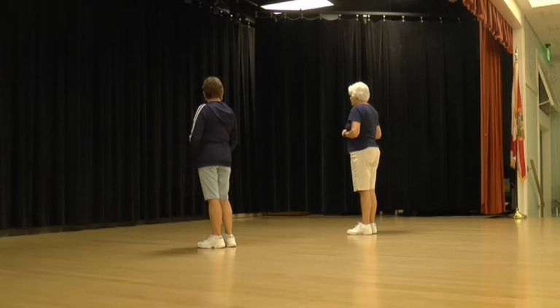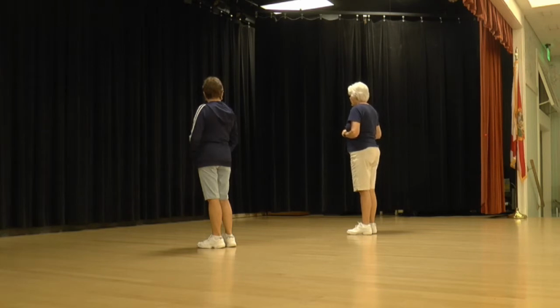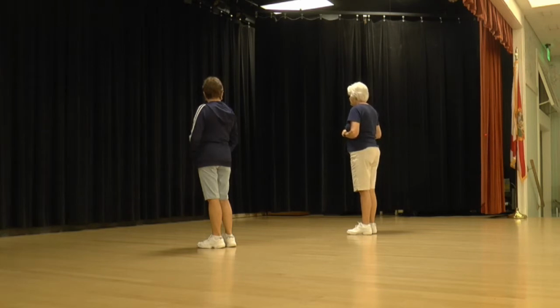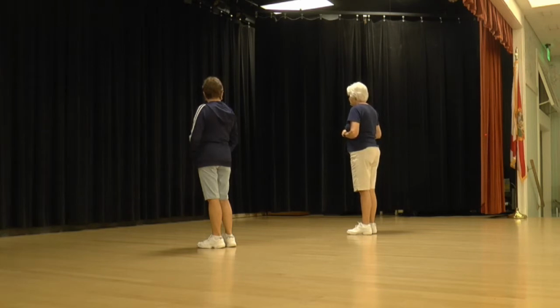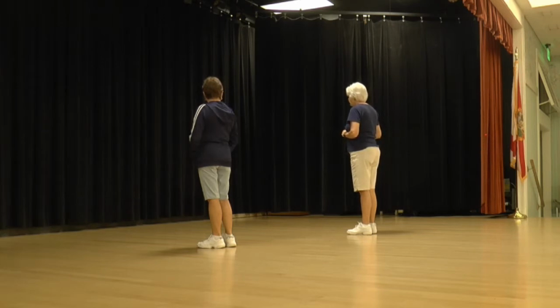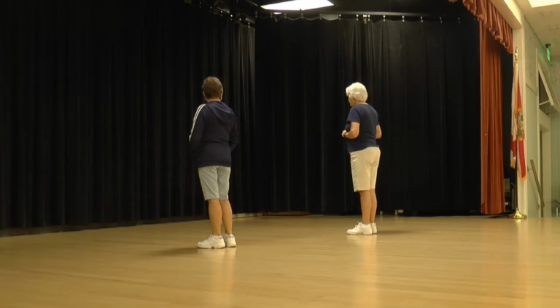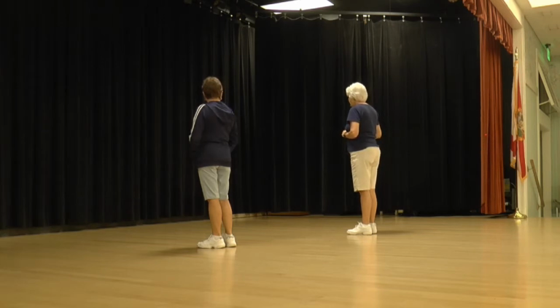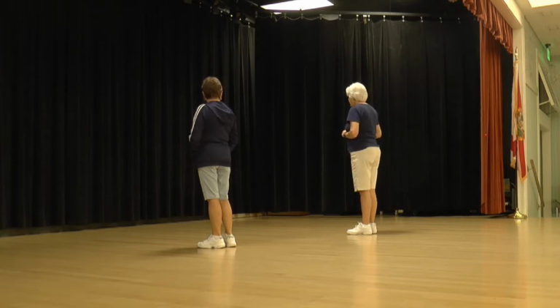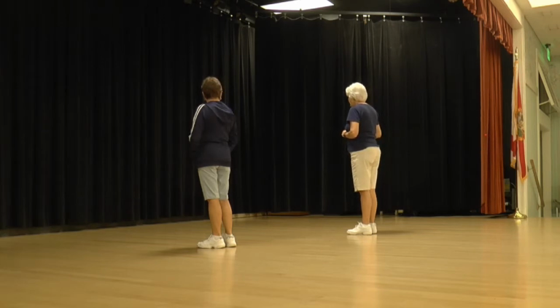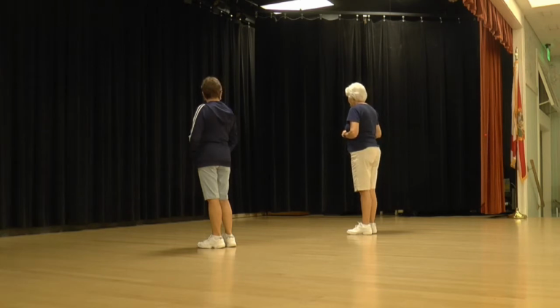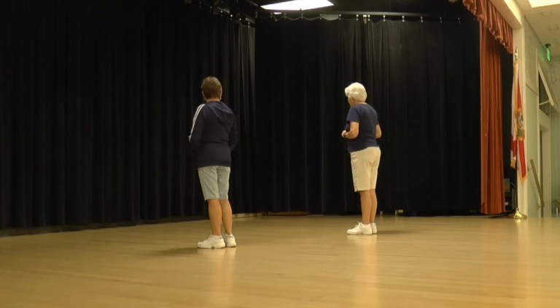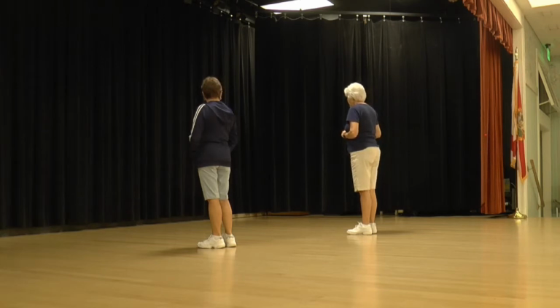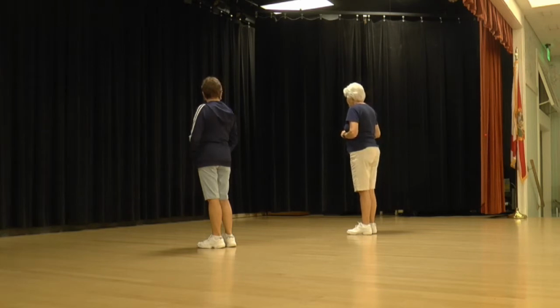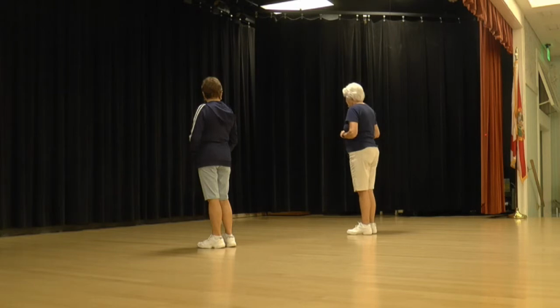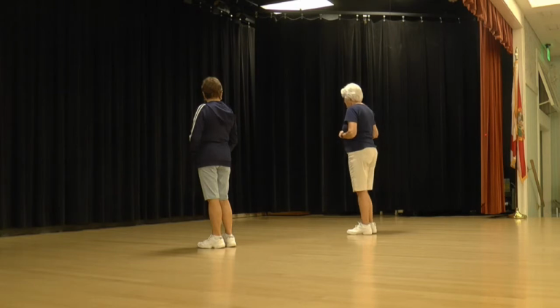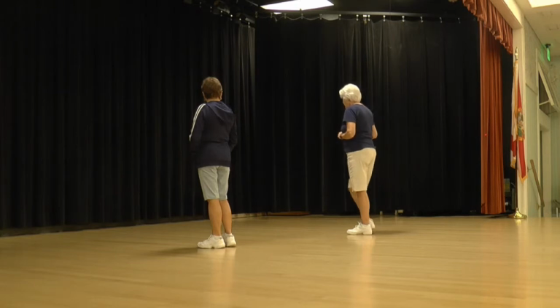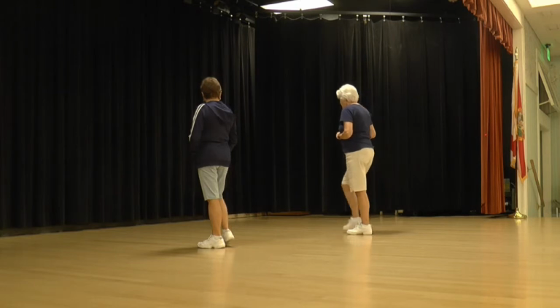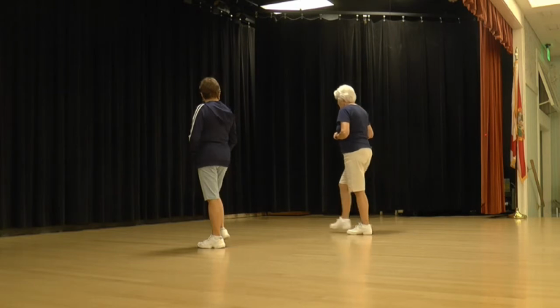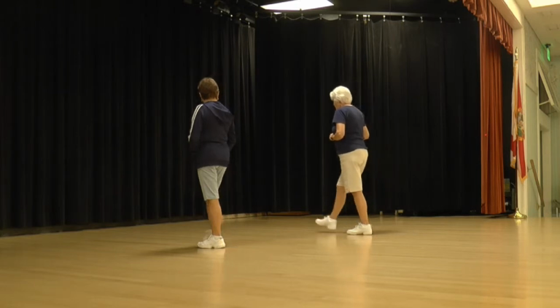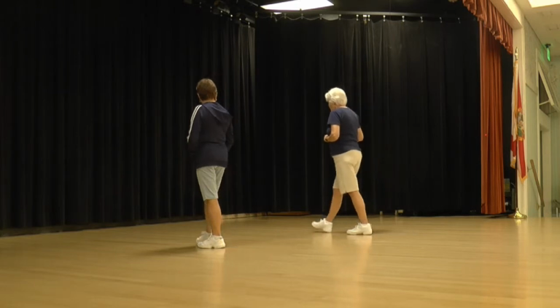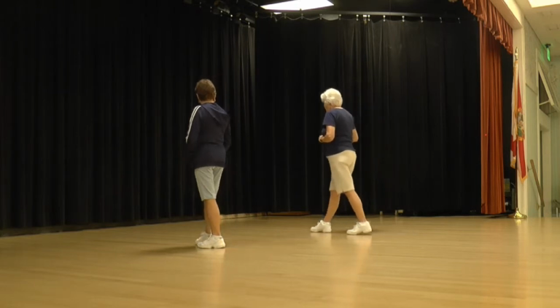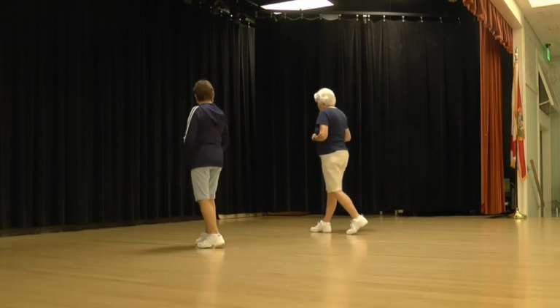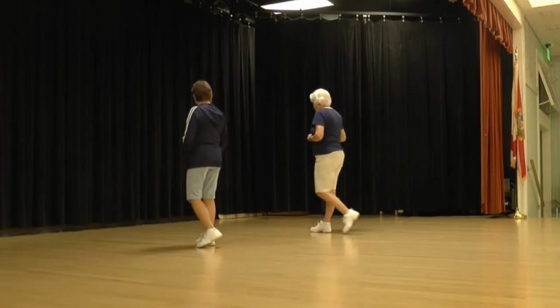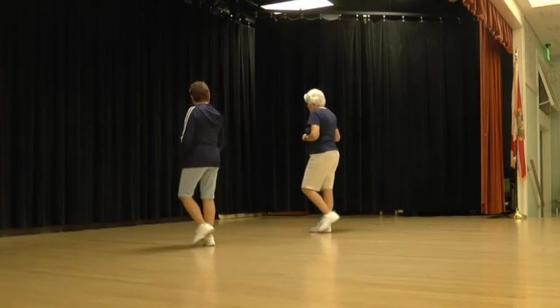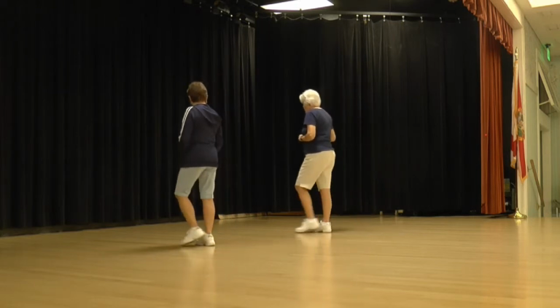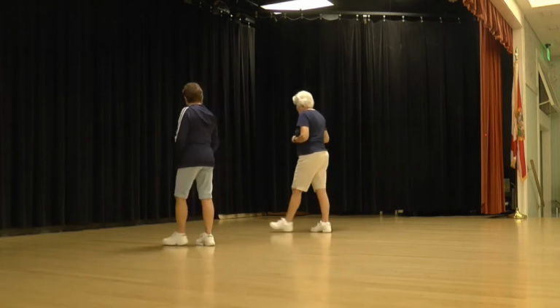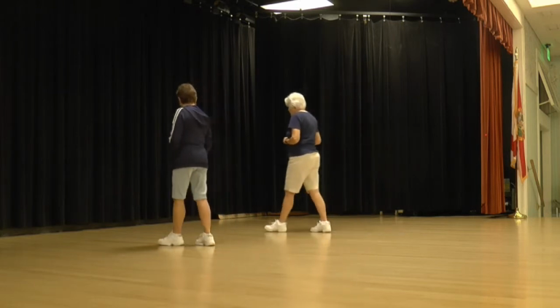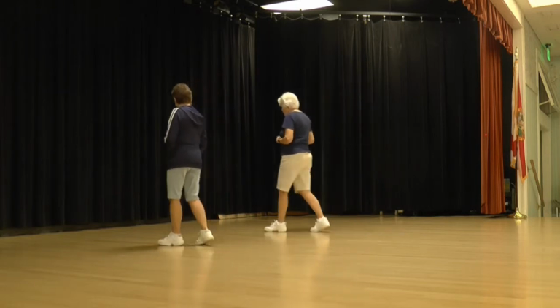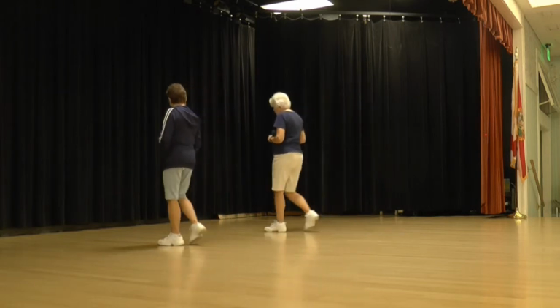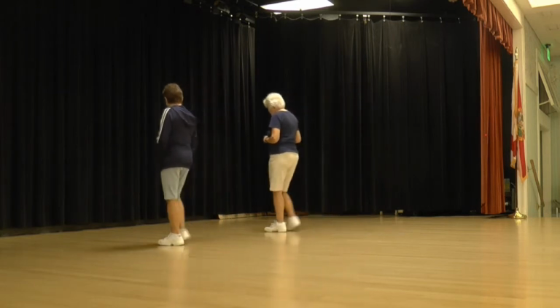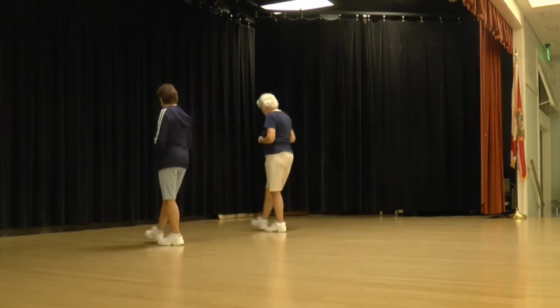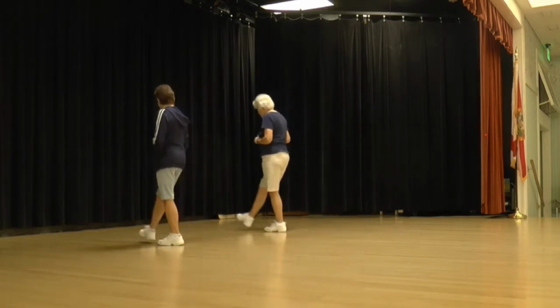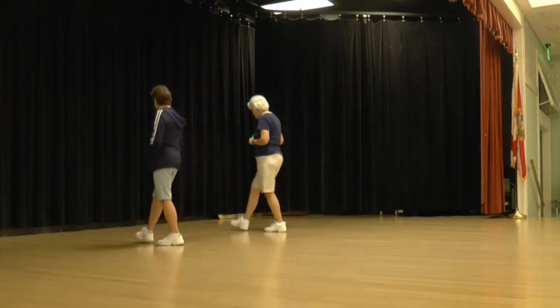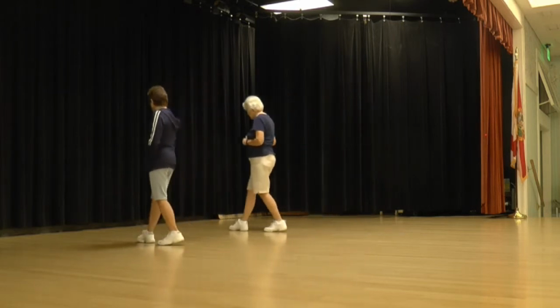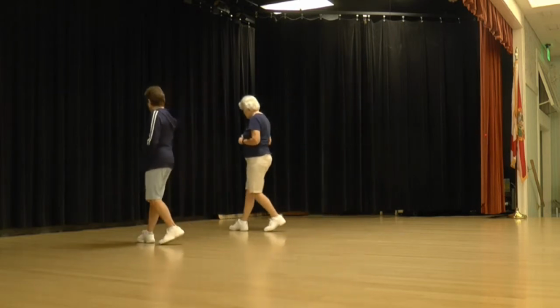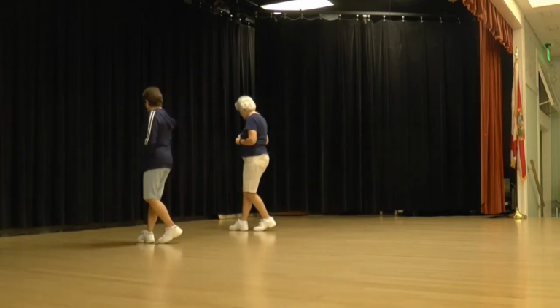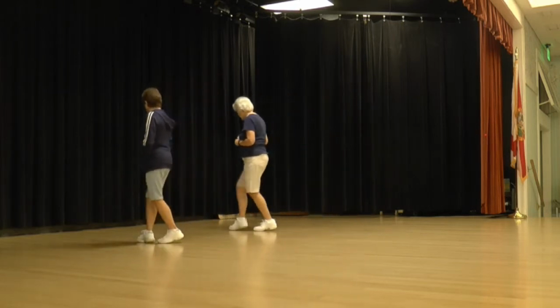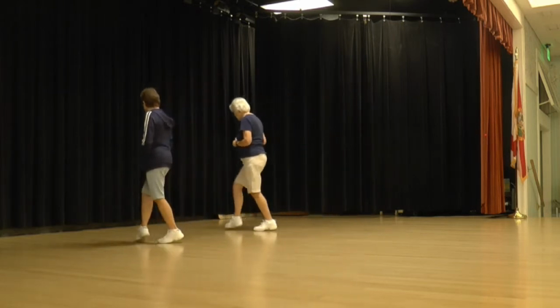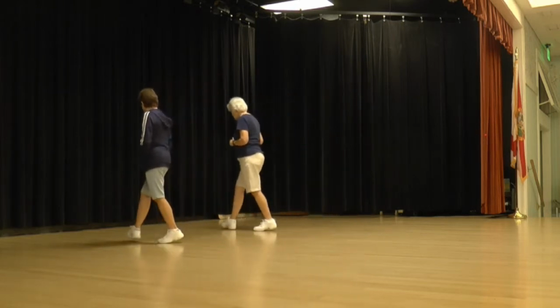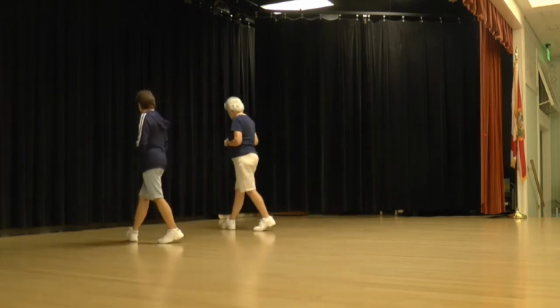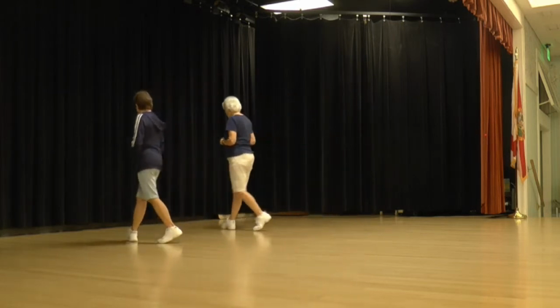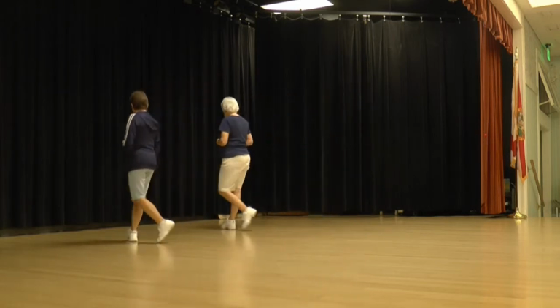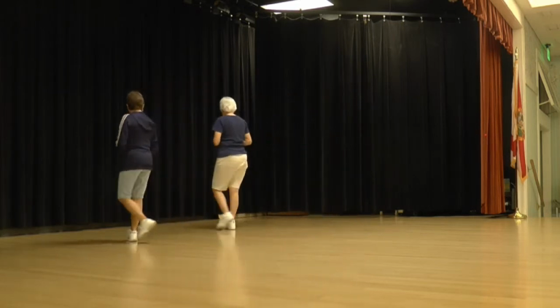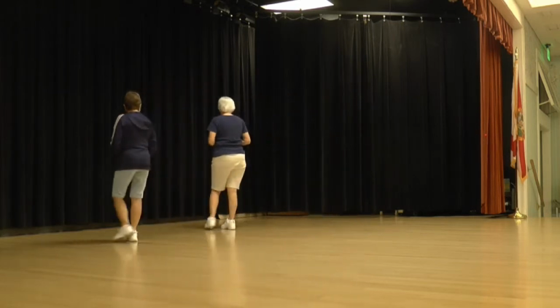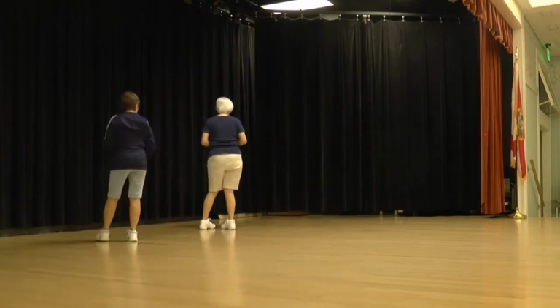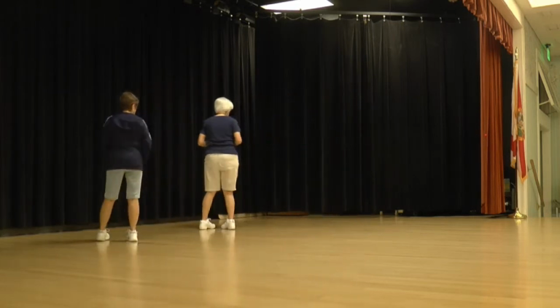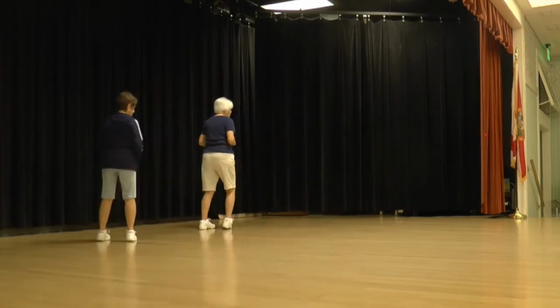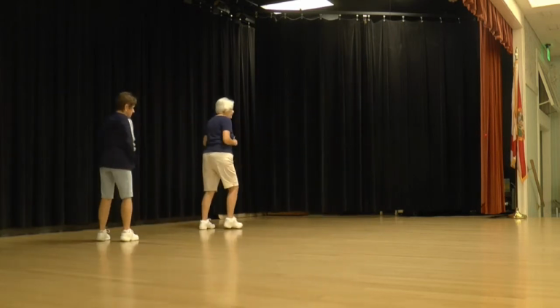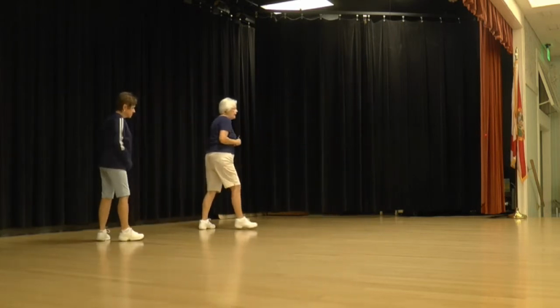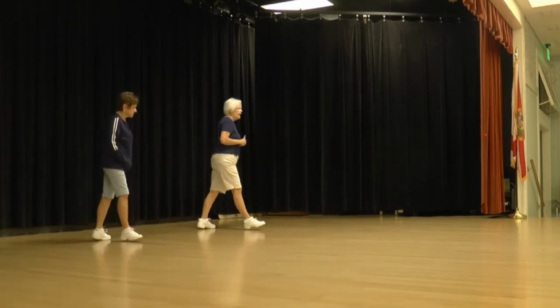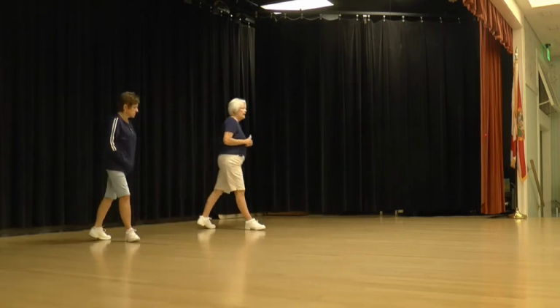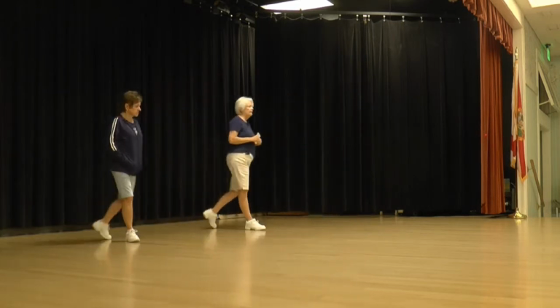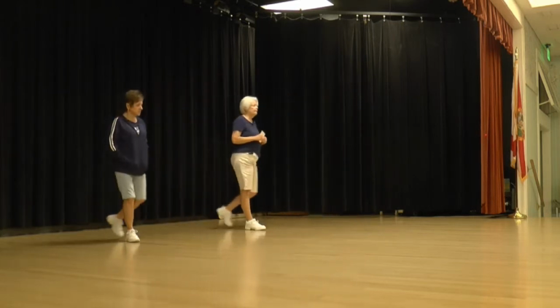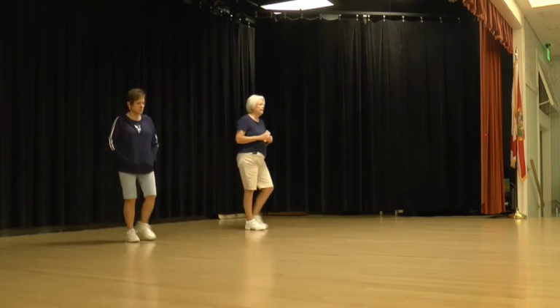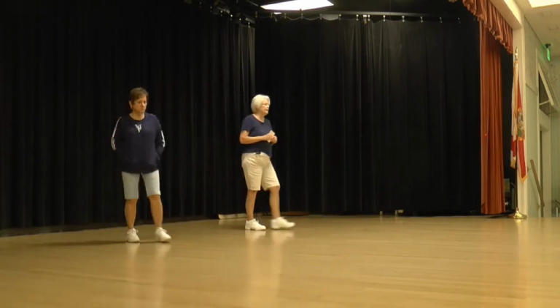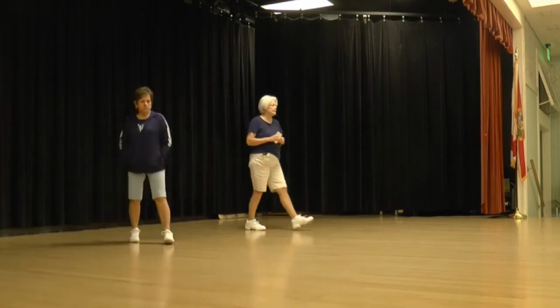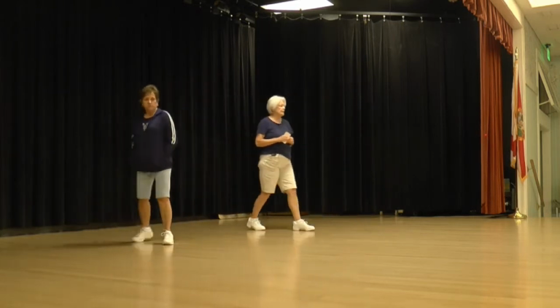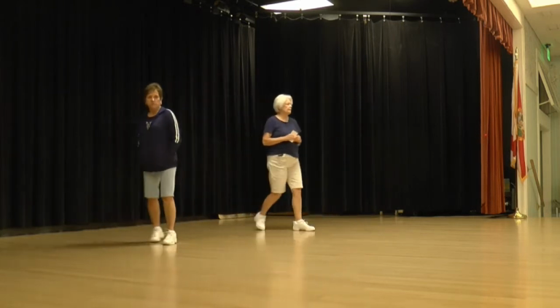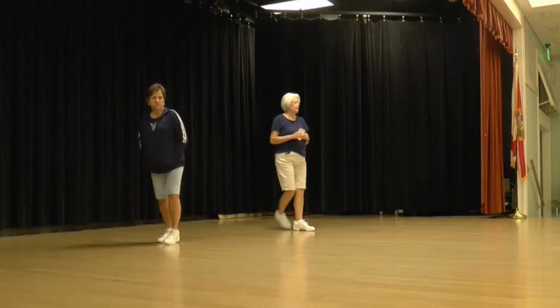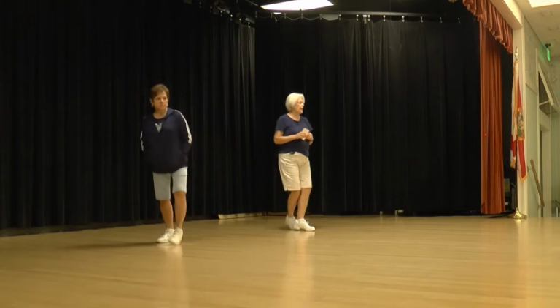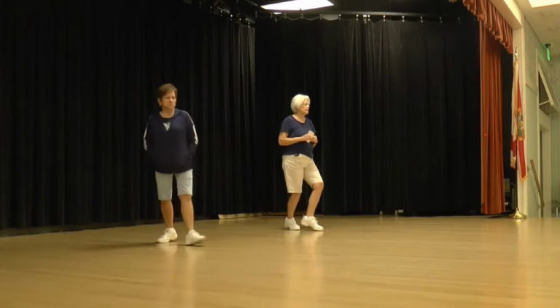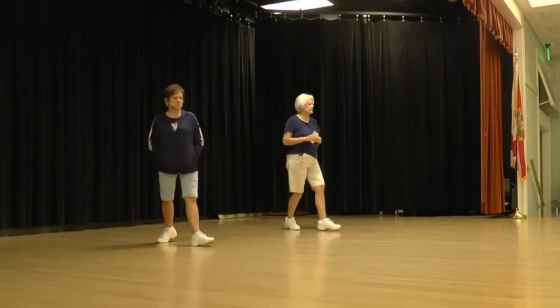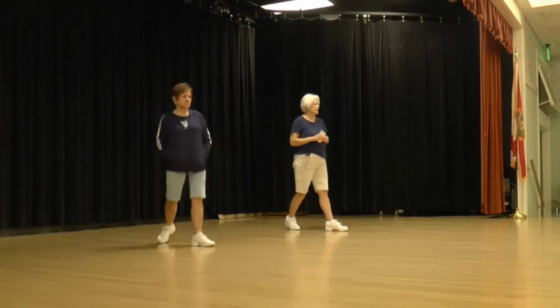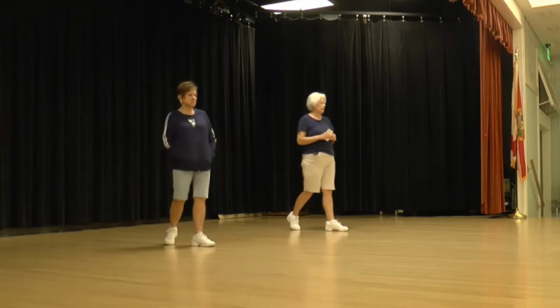Right foot, ready to begin. Walk, walk, step, lock, step, step, a half and a step, lock, step.